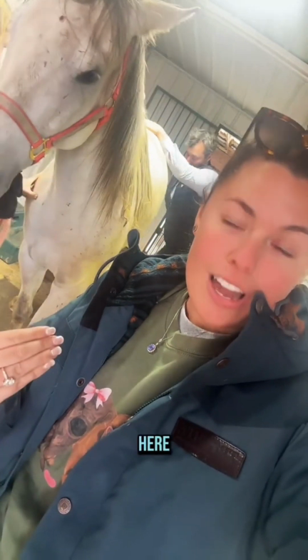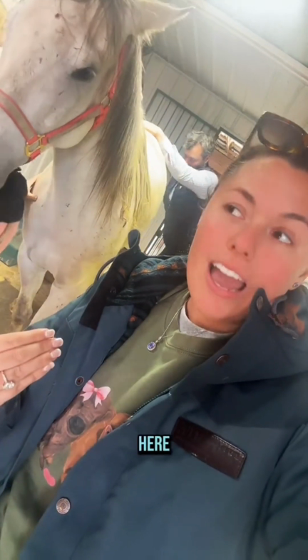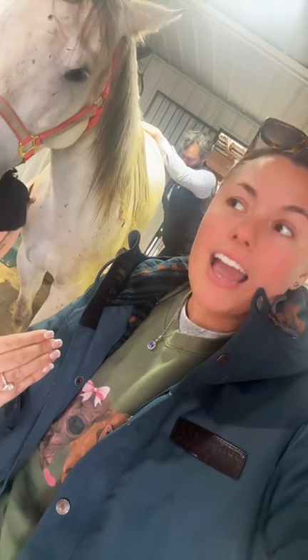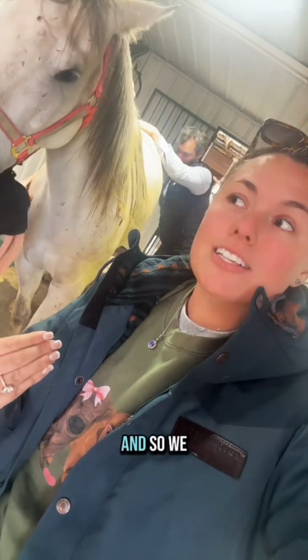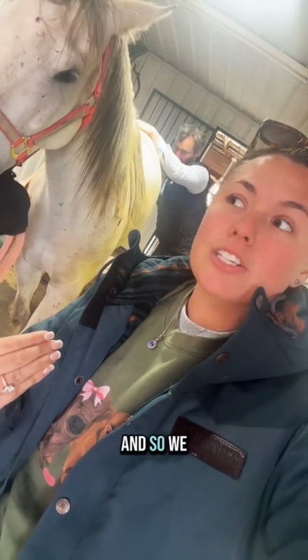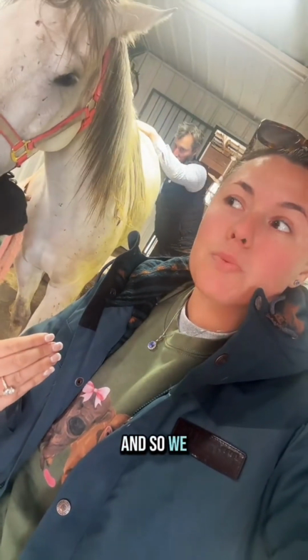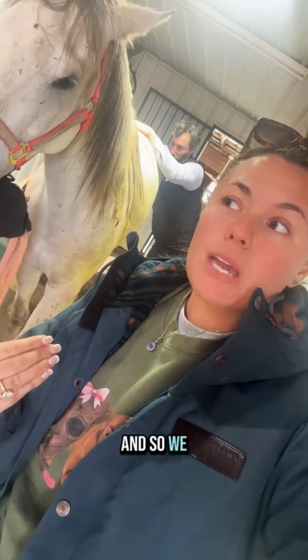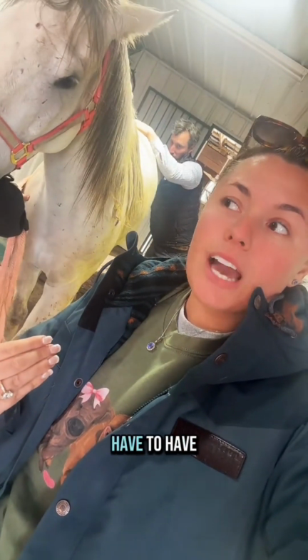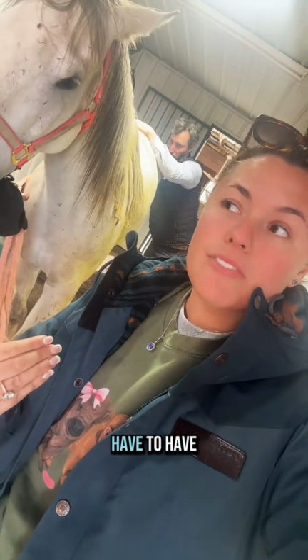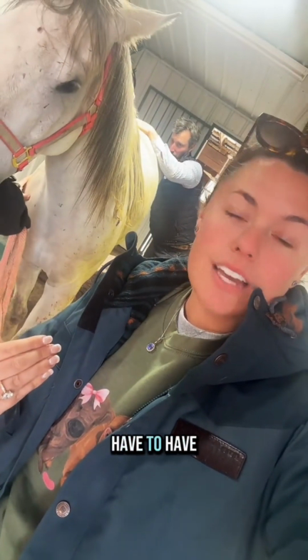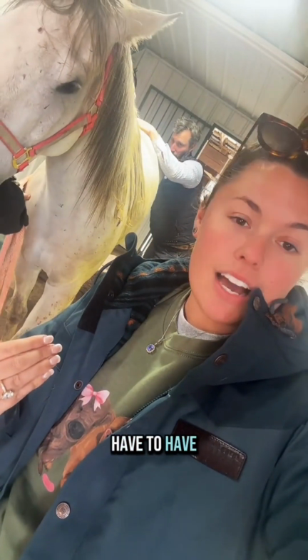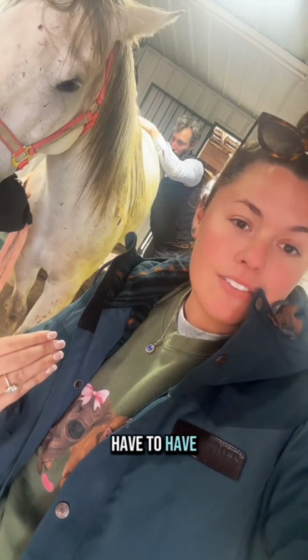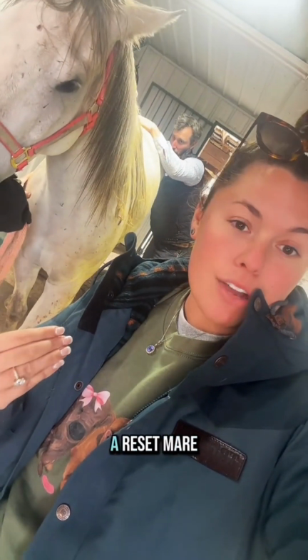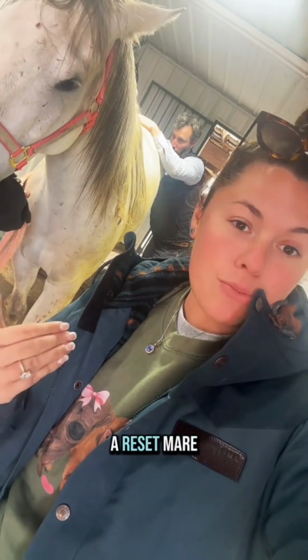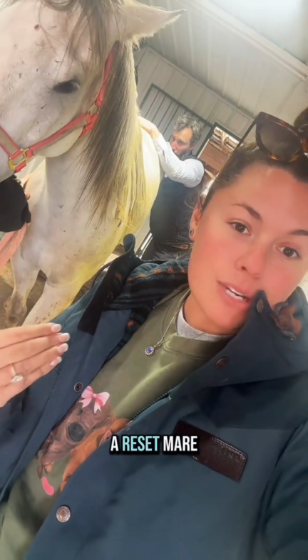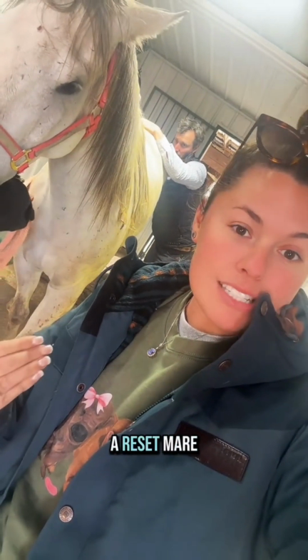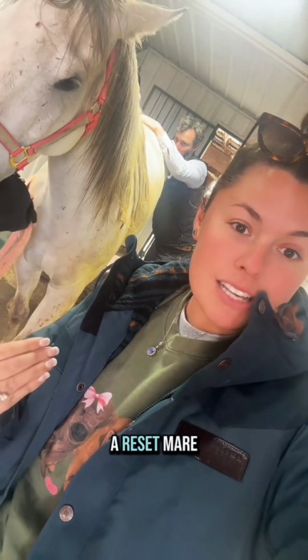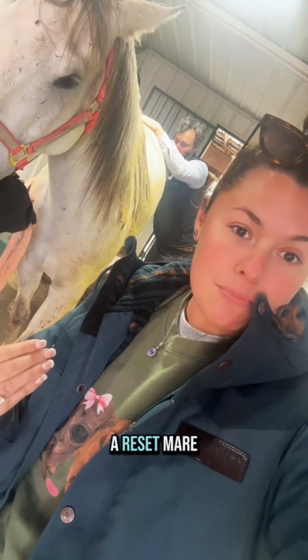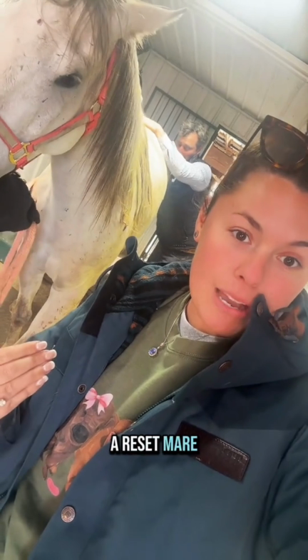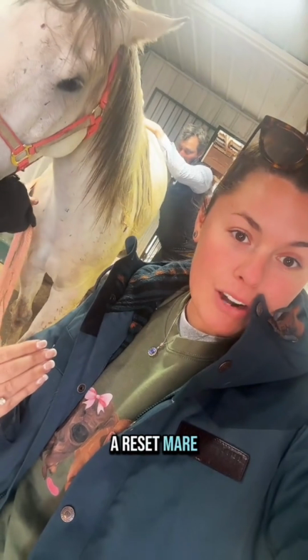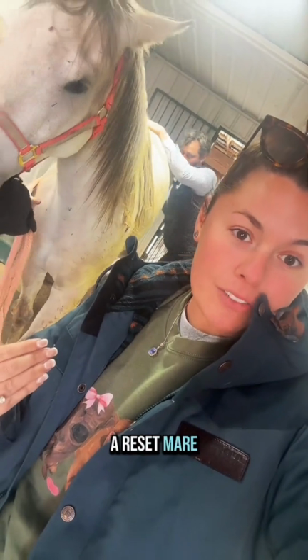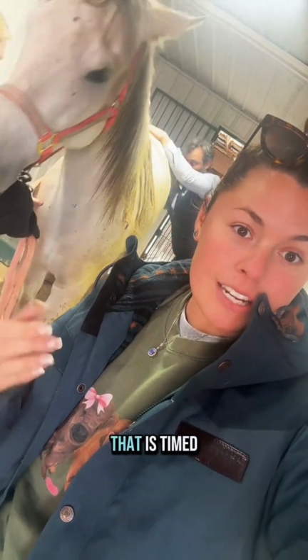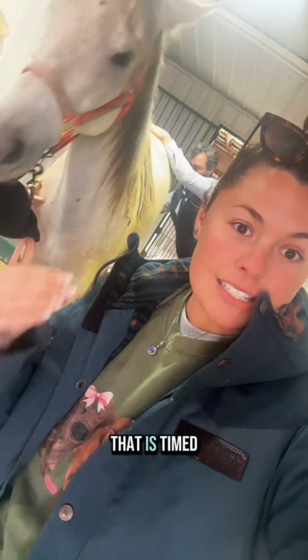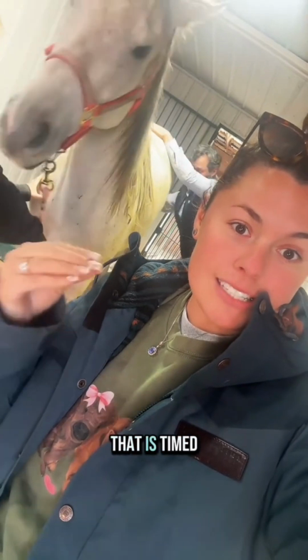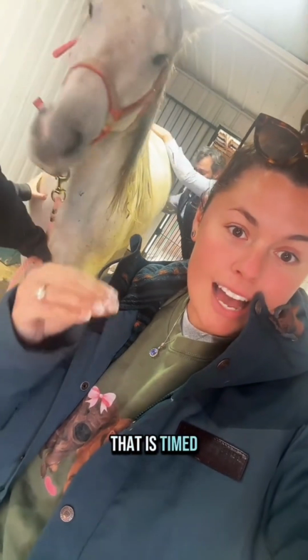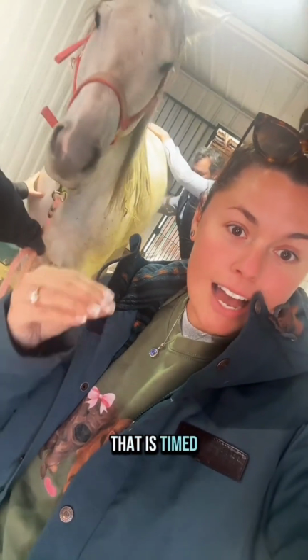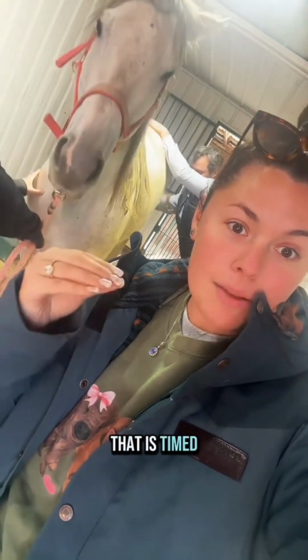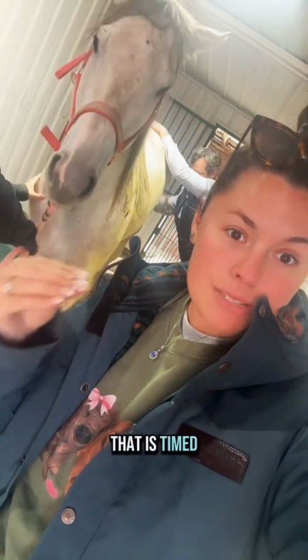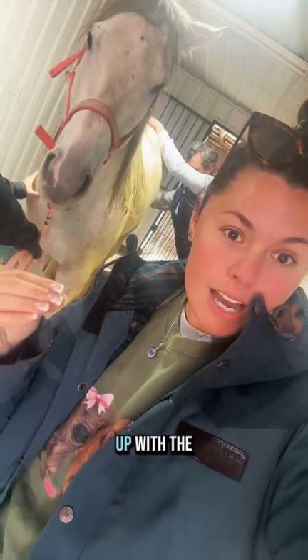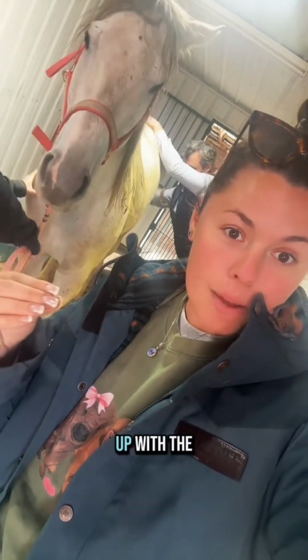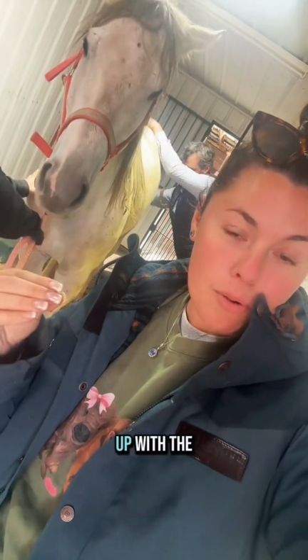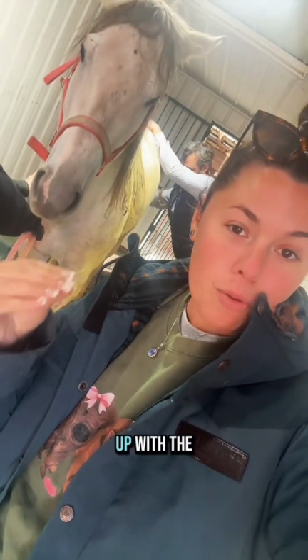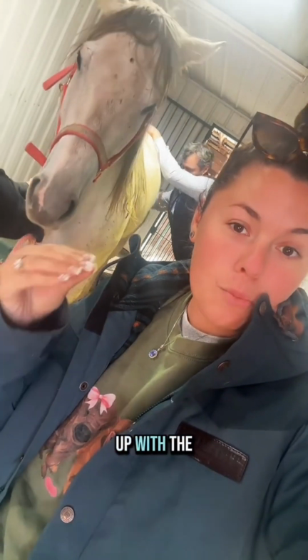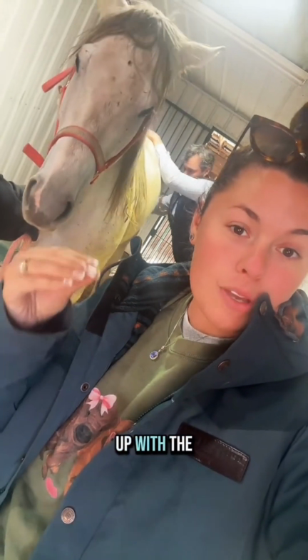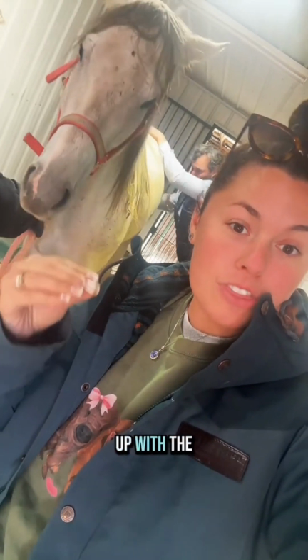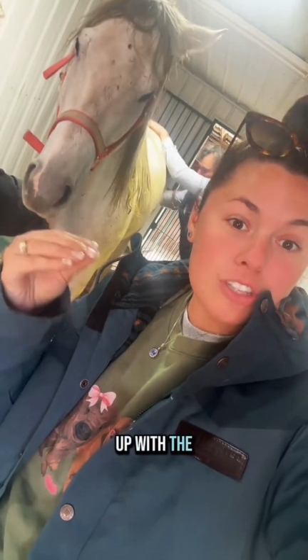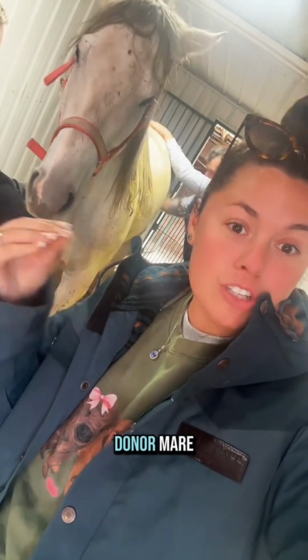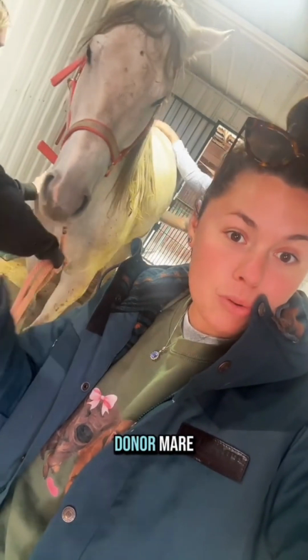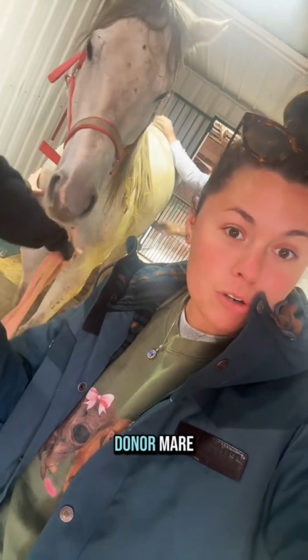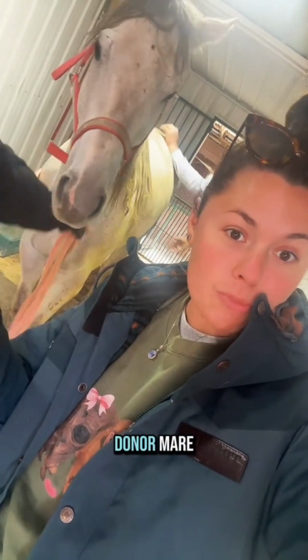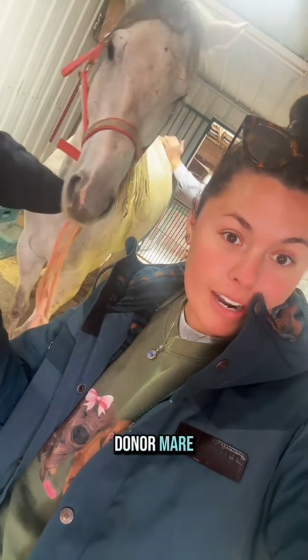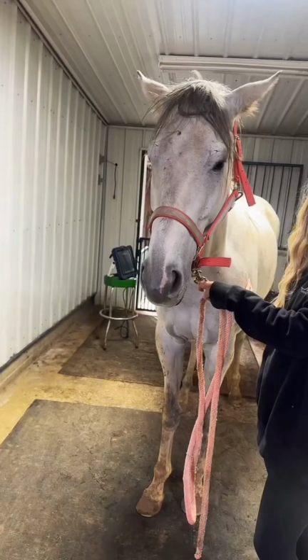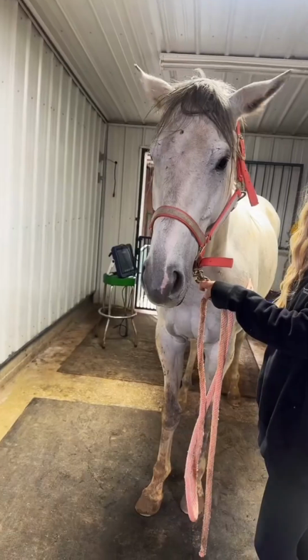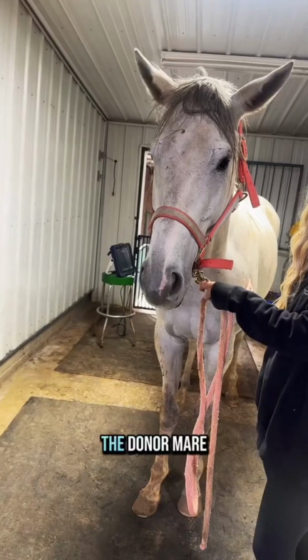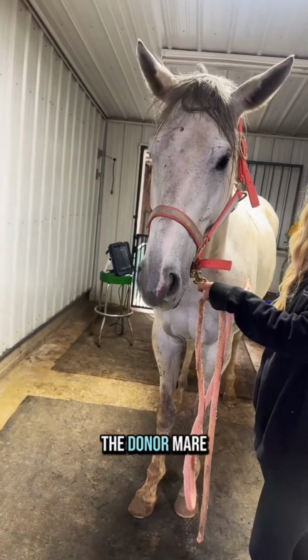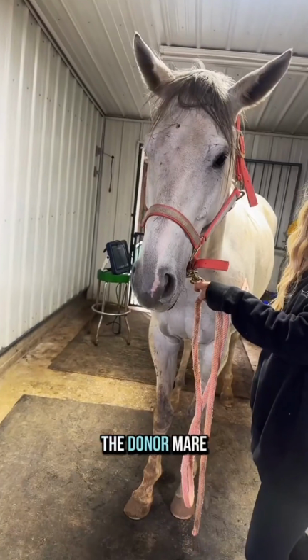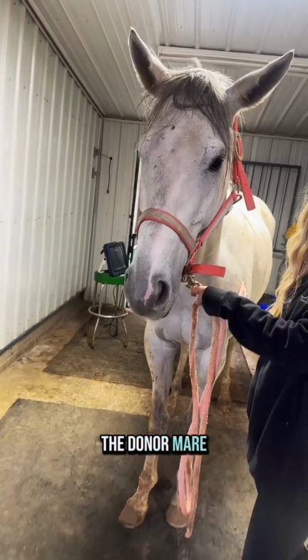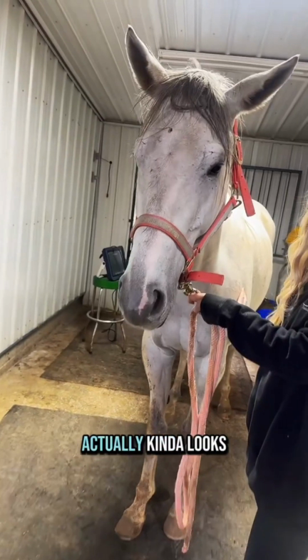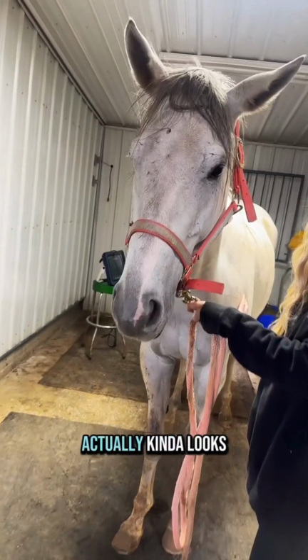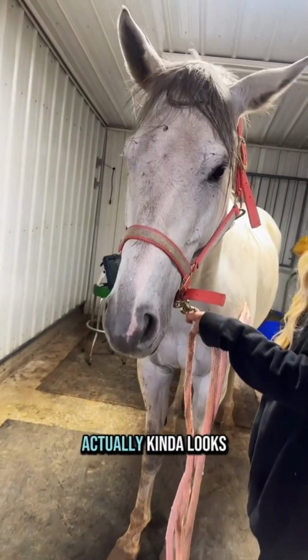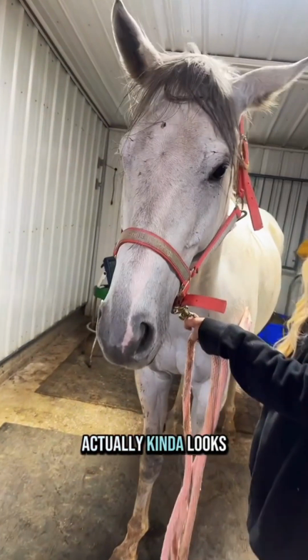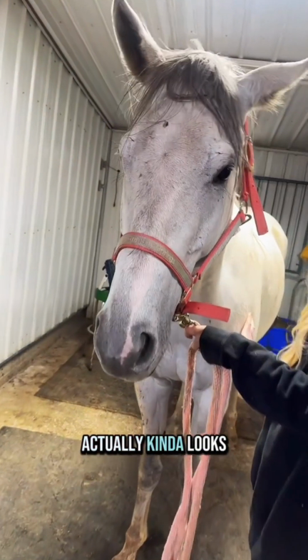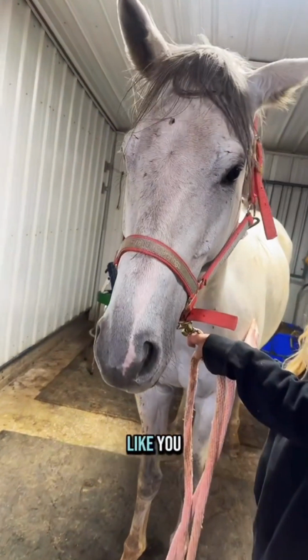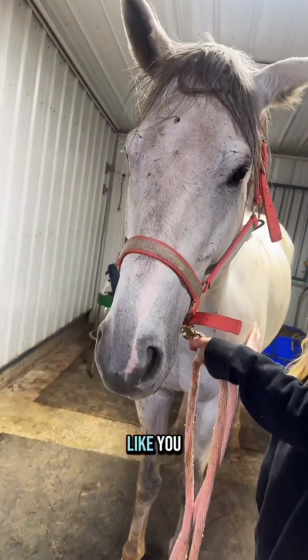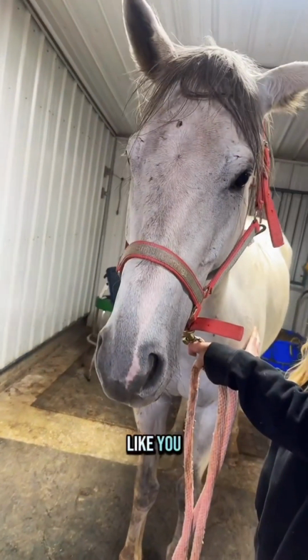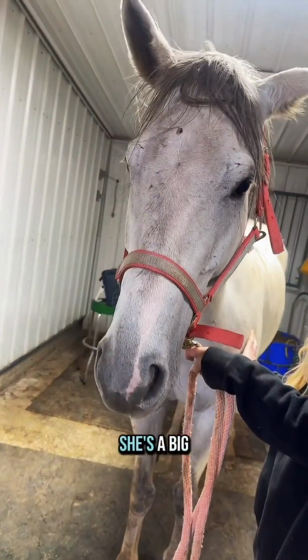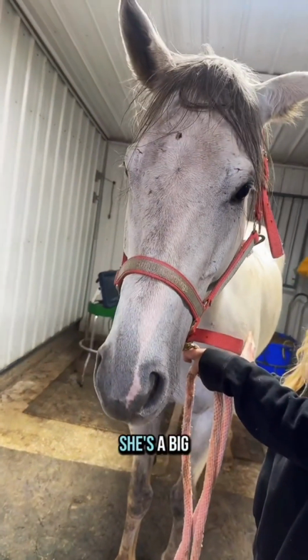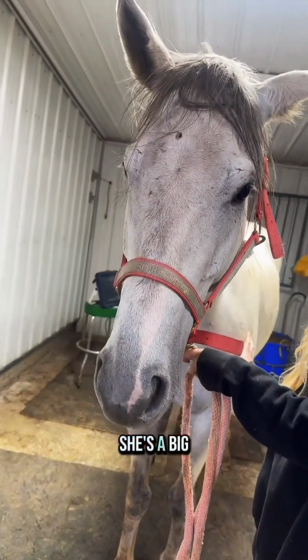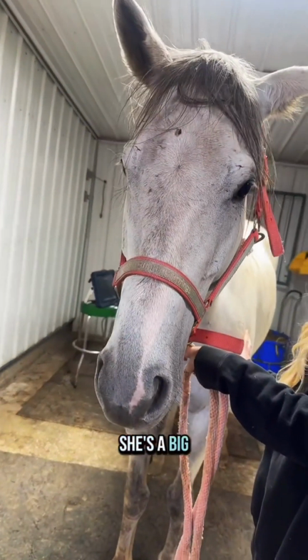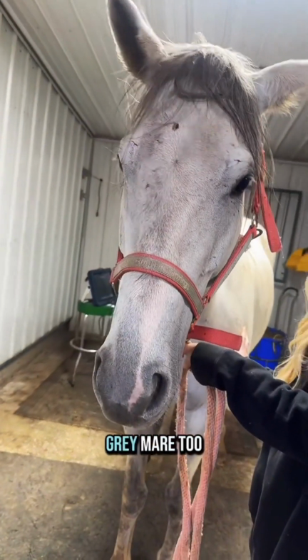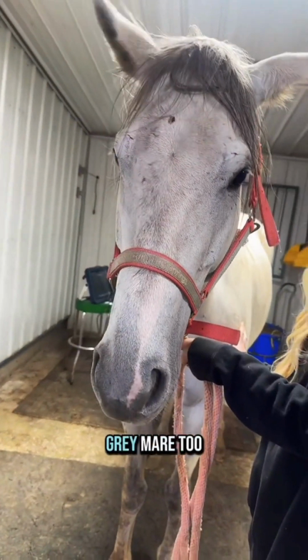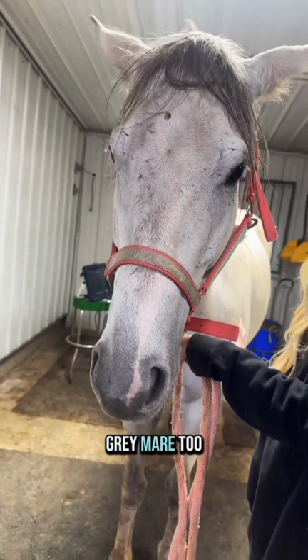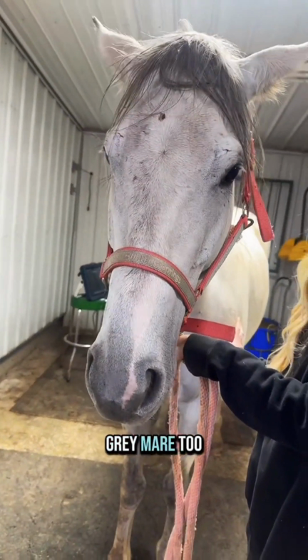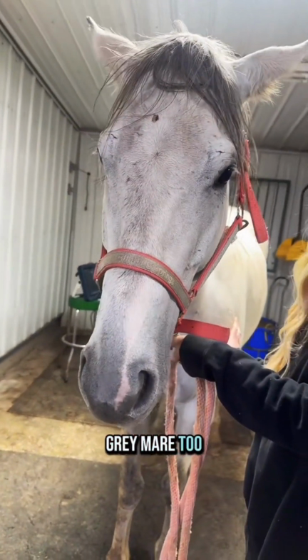We have to have a re-sip mare that is timed up with the donor mare. The donor mare actually kind of looks like Charlotte — she's a big gray mare too.